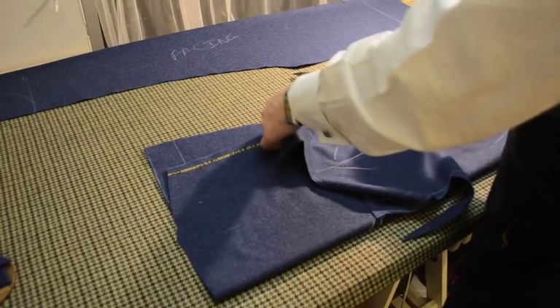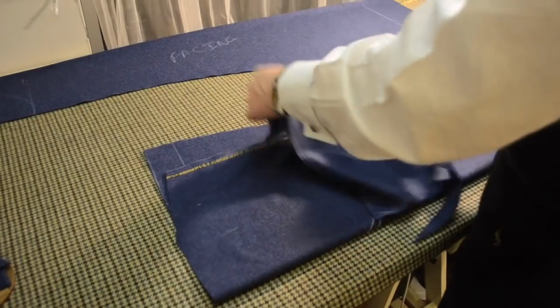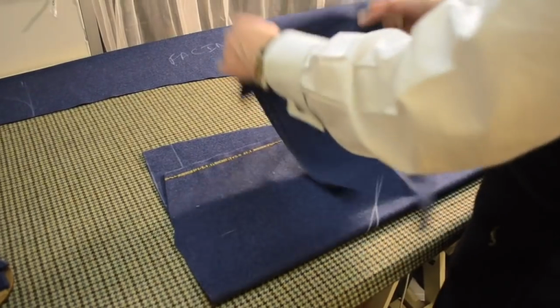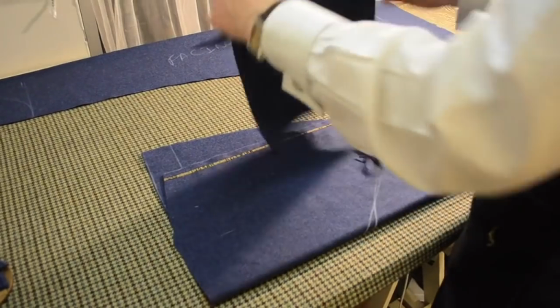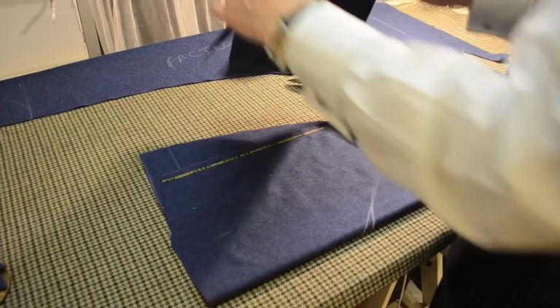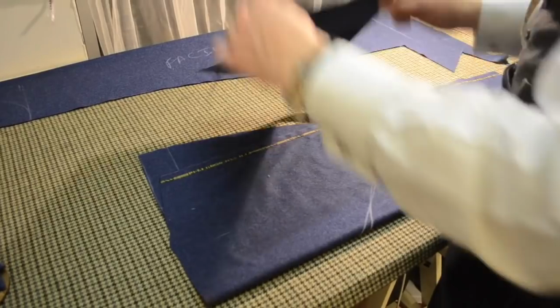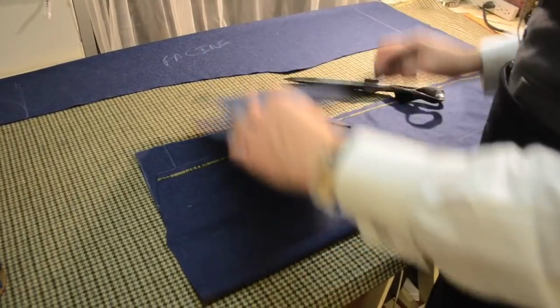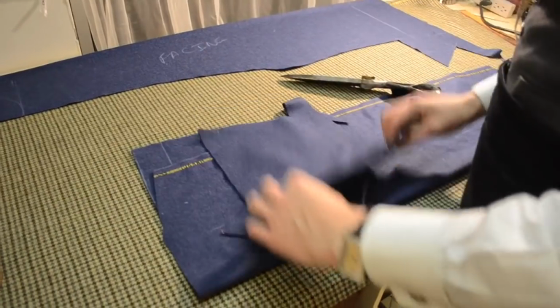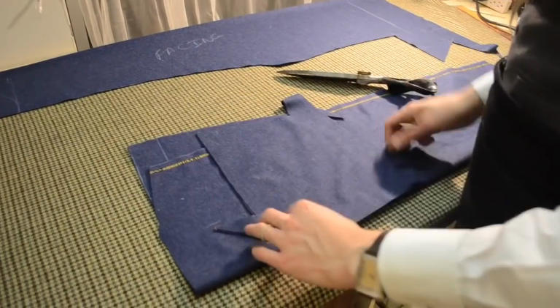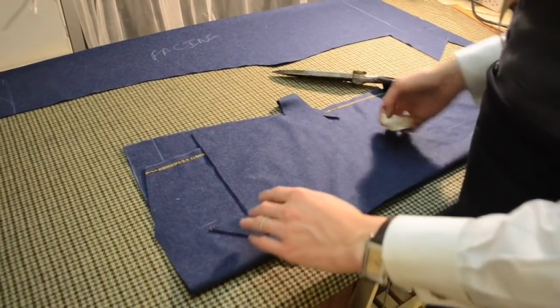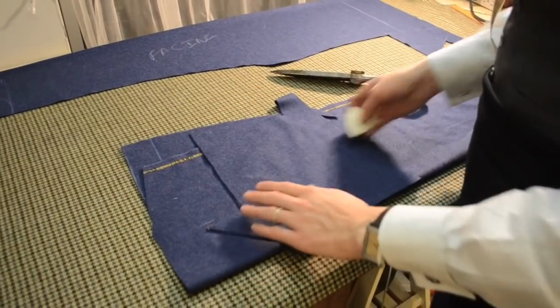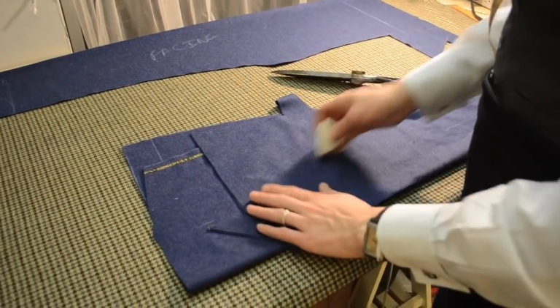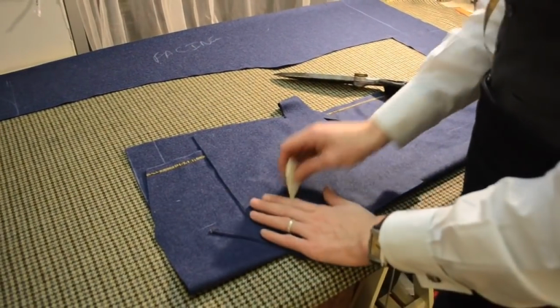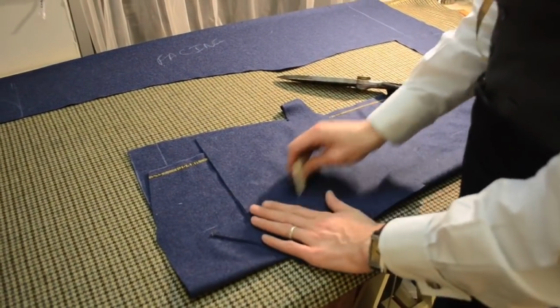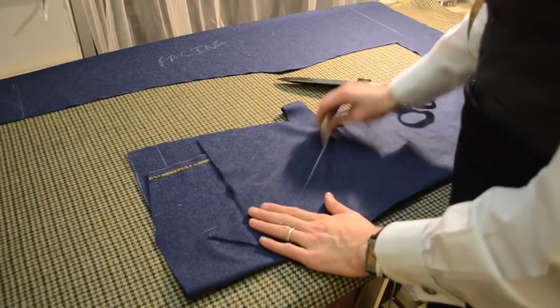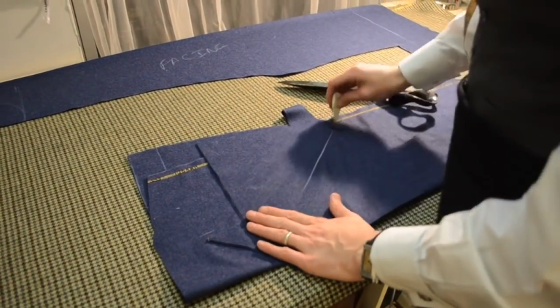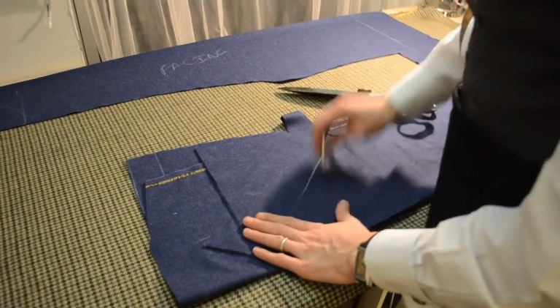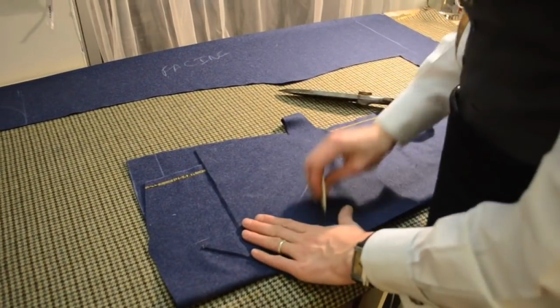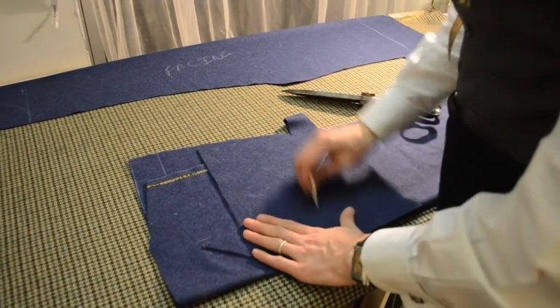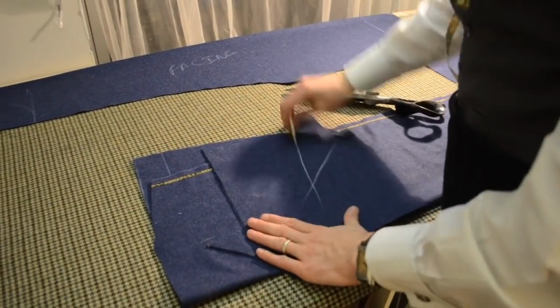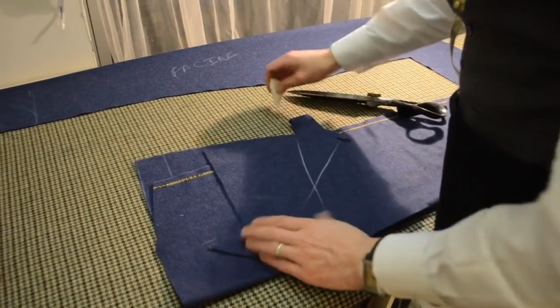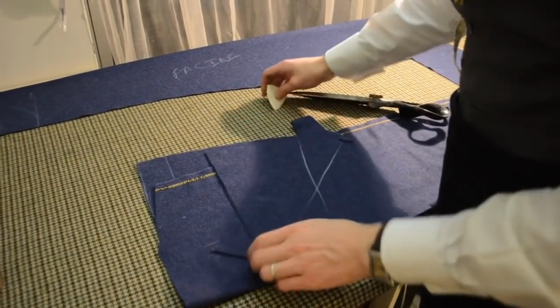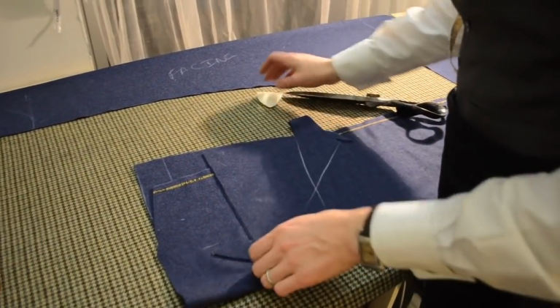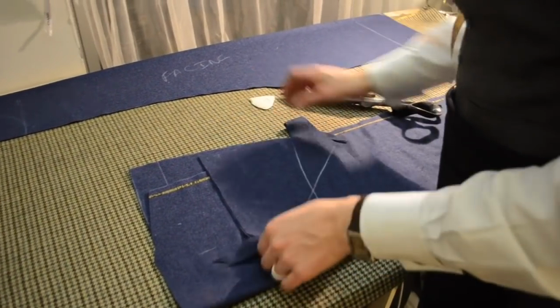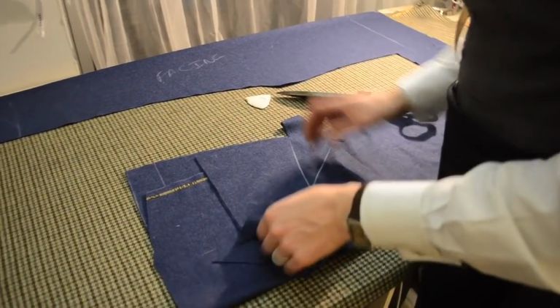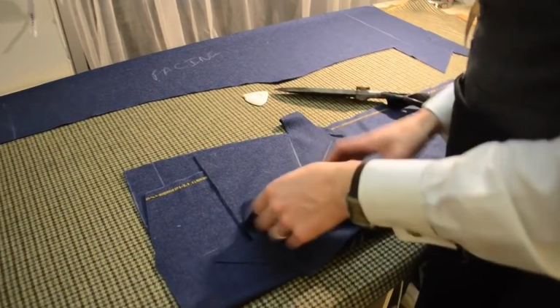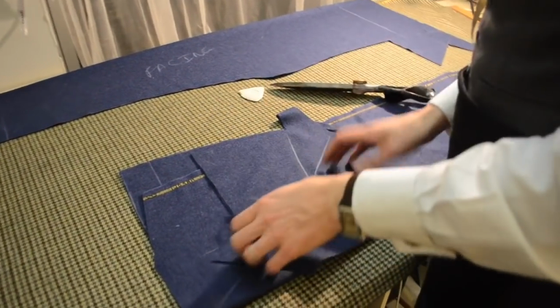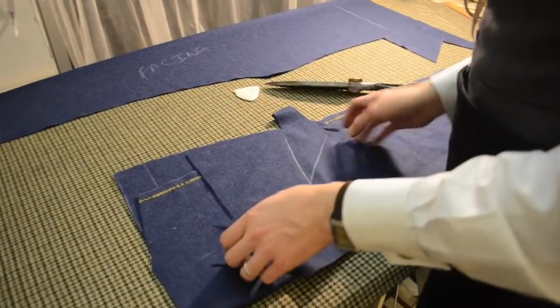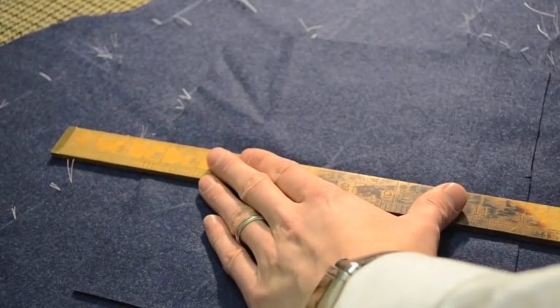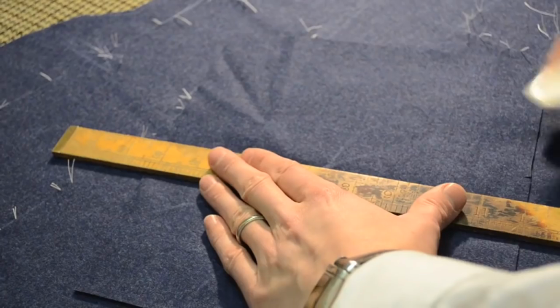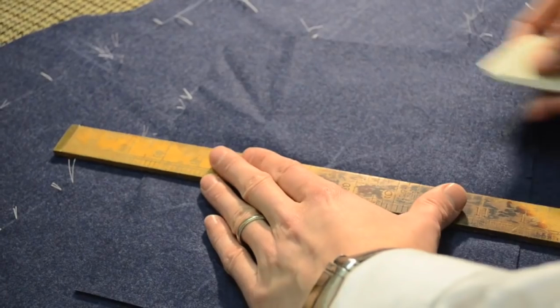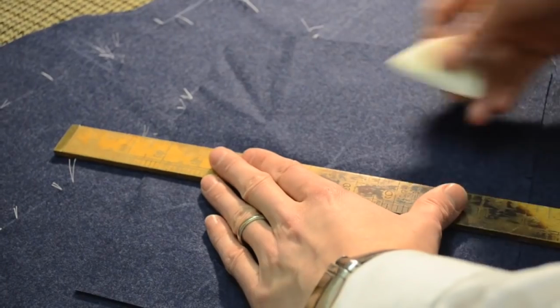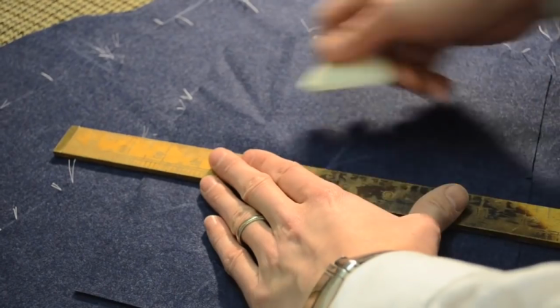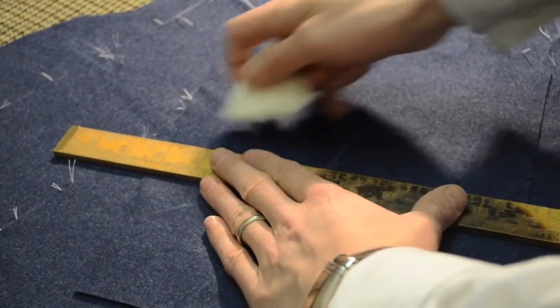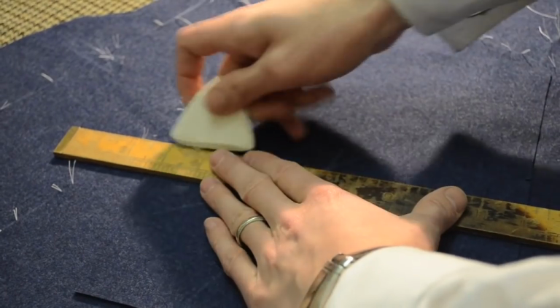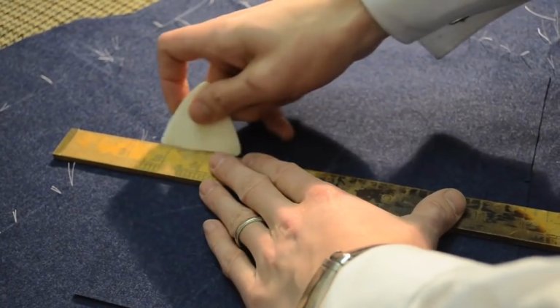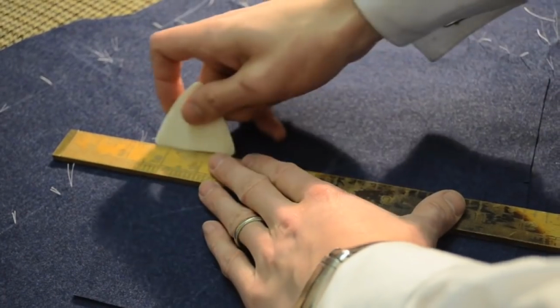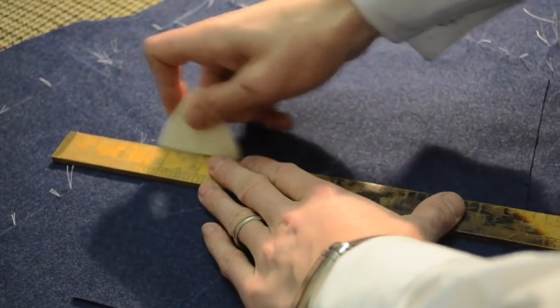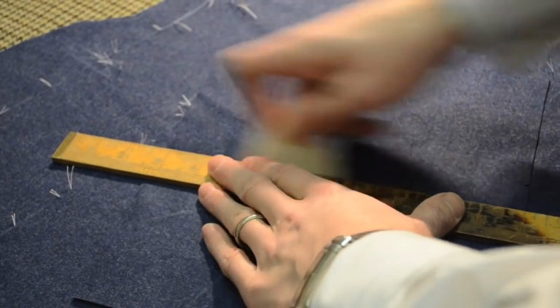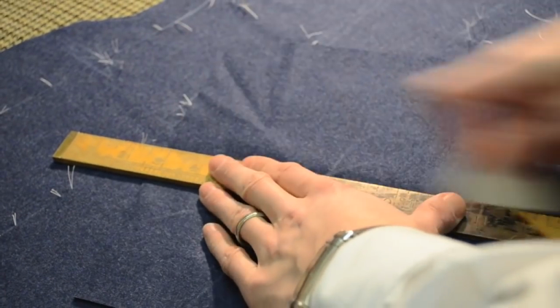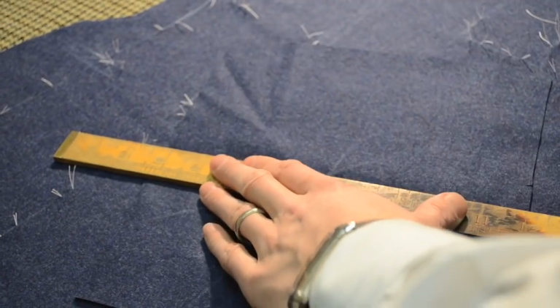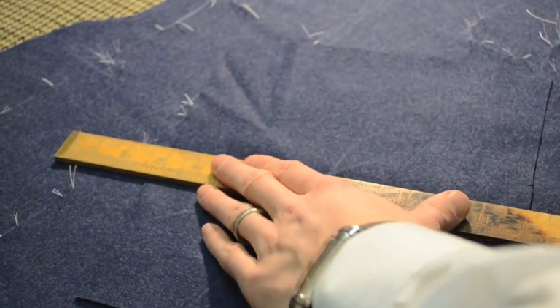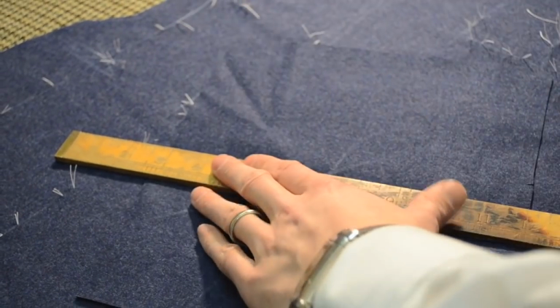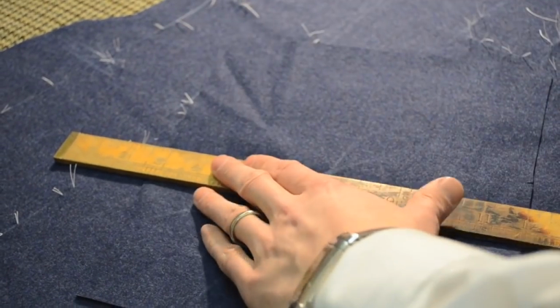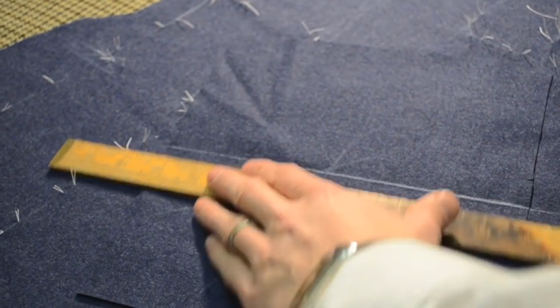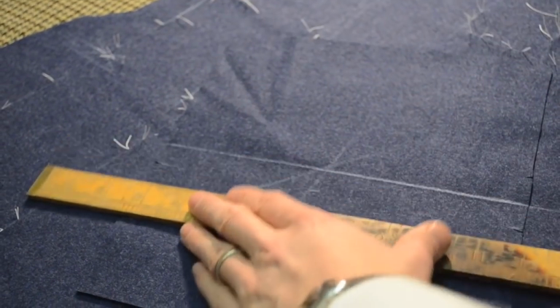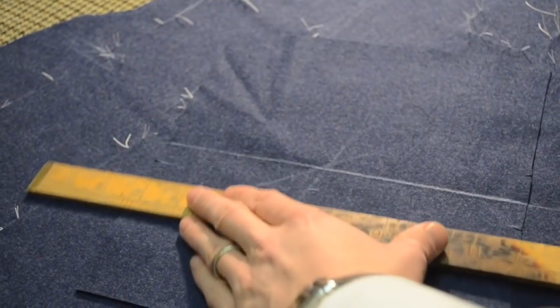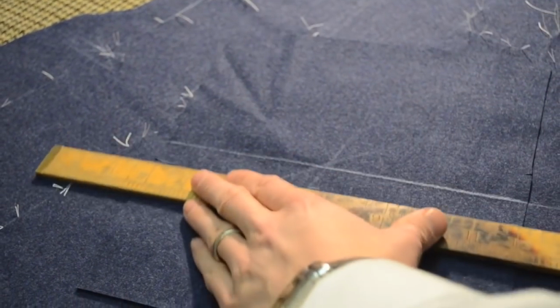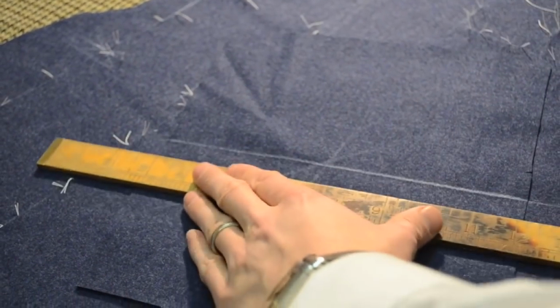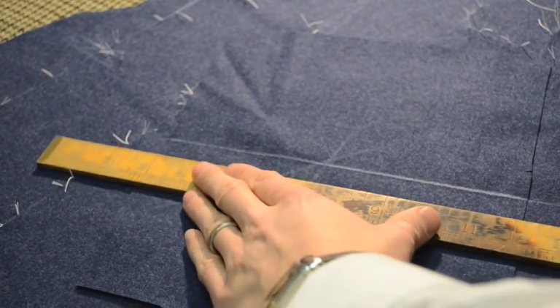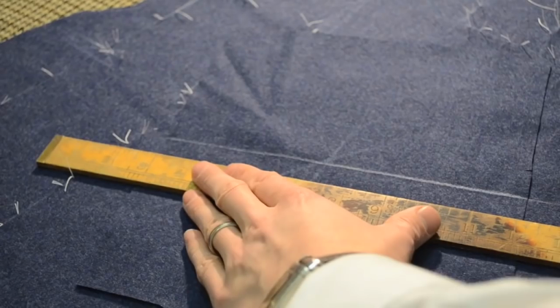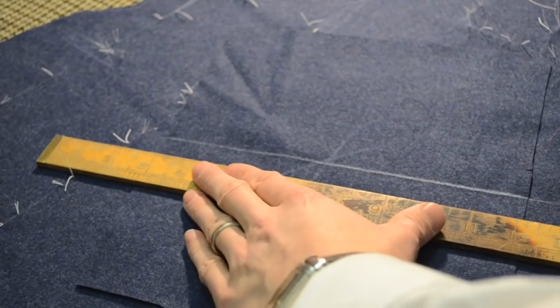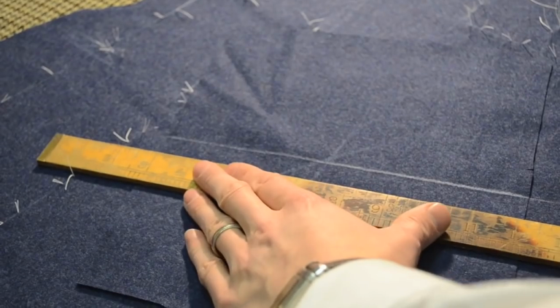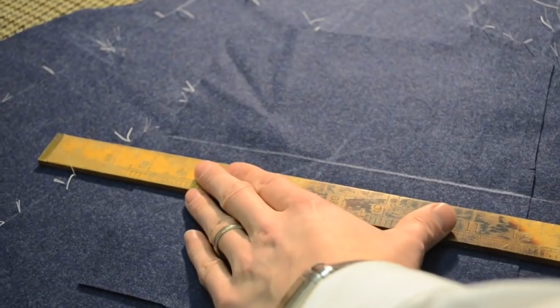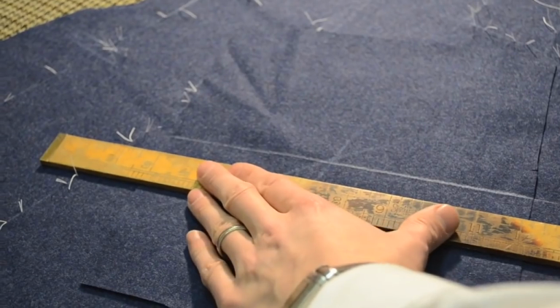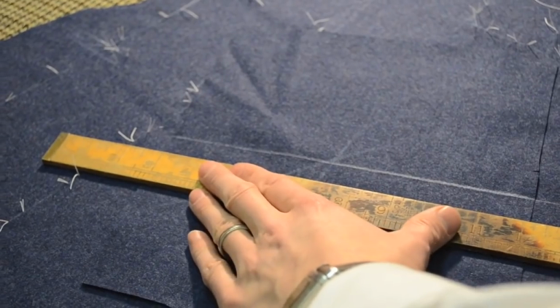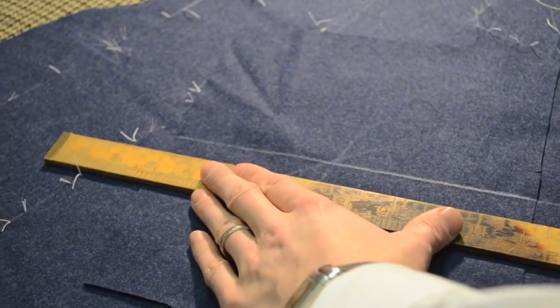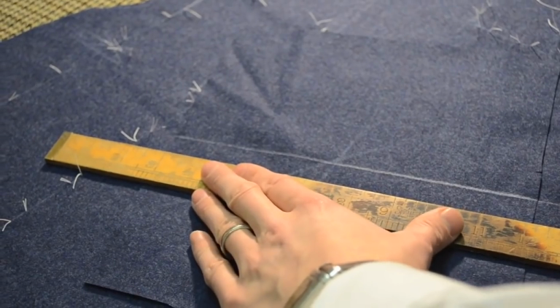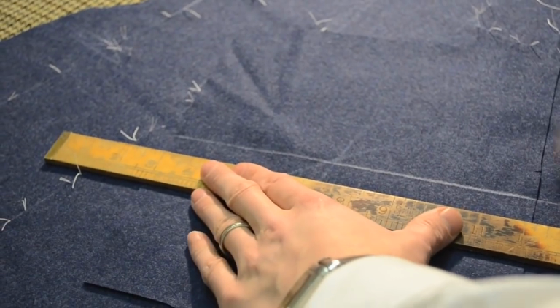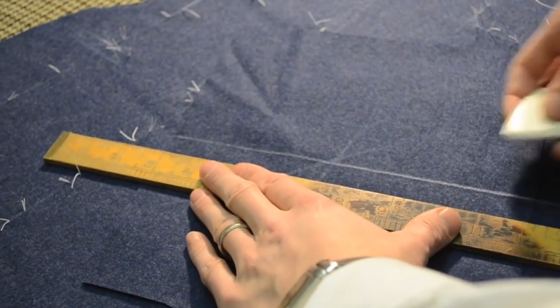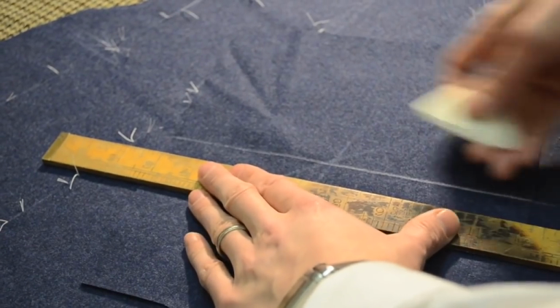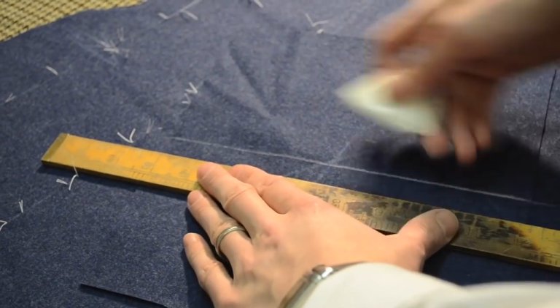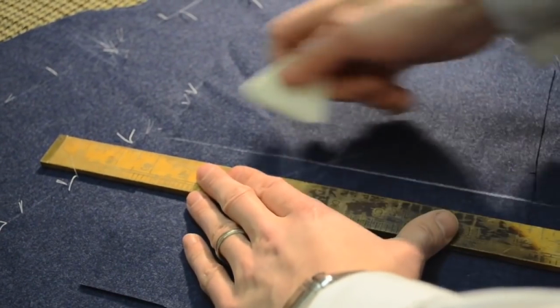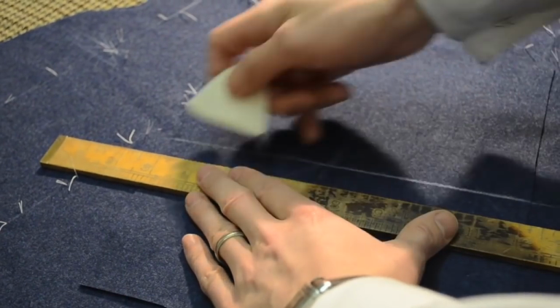This is your patch pocket. Here we want to put this plate down the center of it — it's about an inch and a half plate.